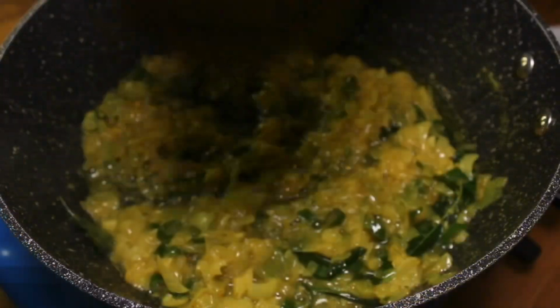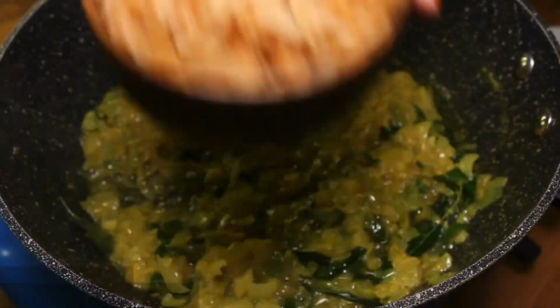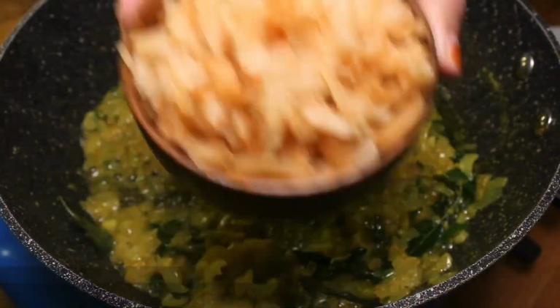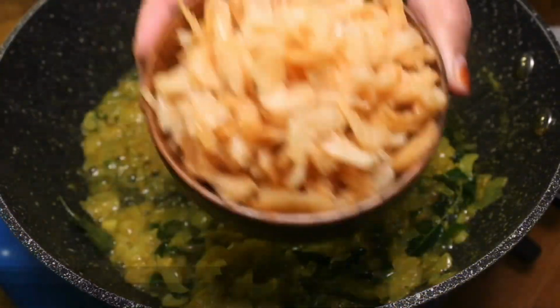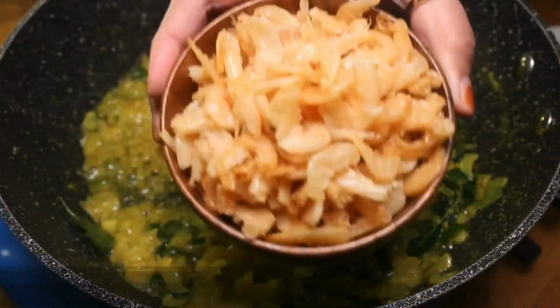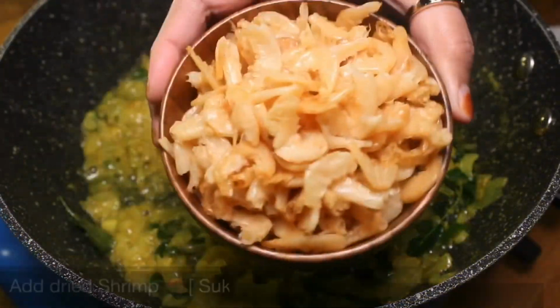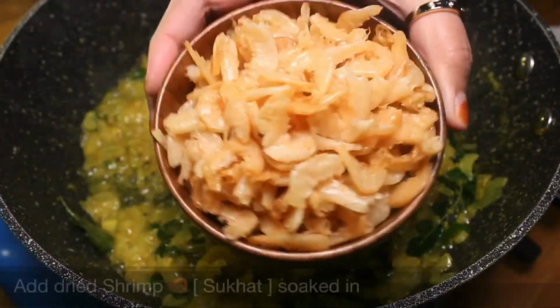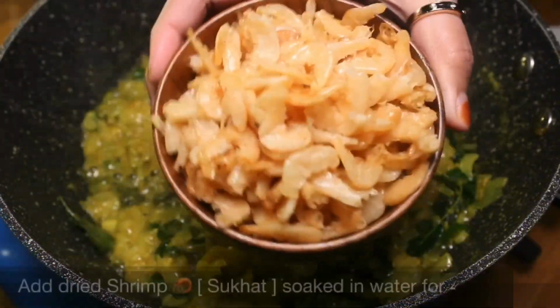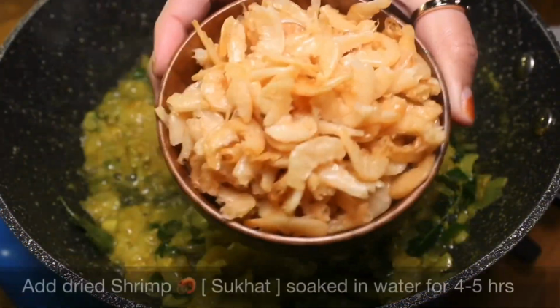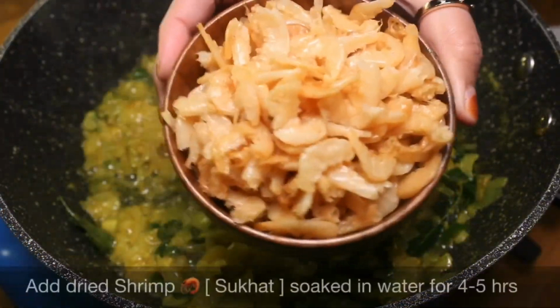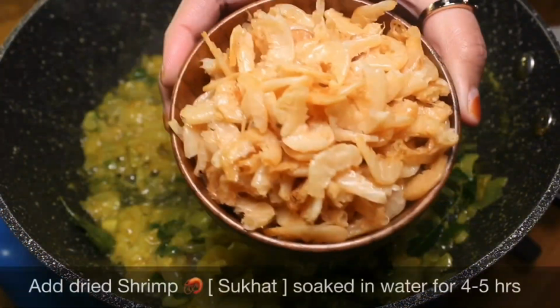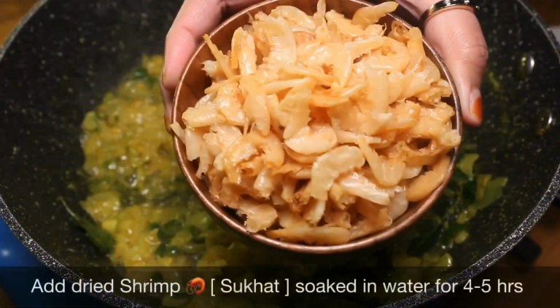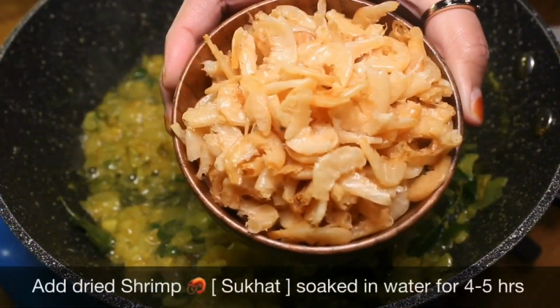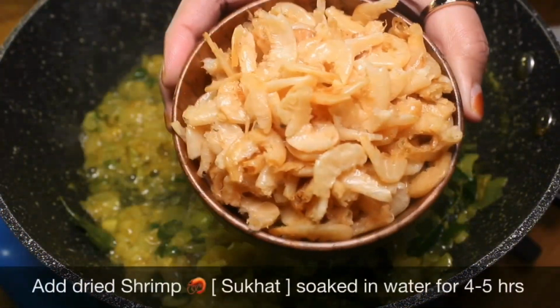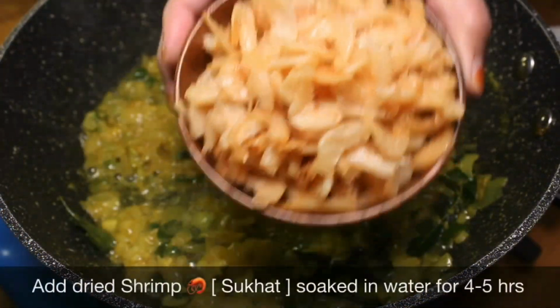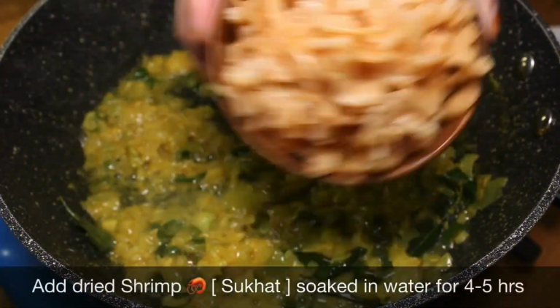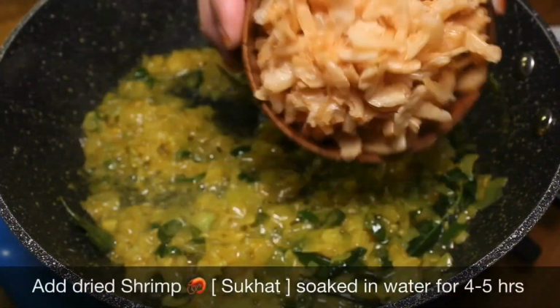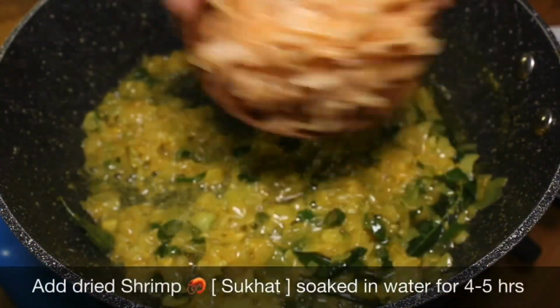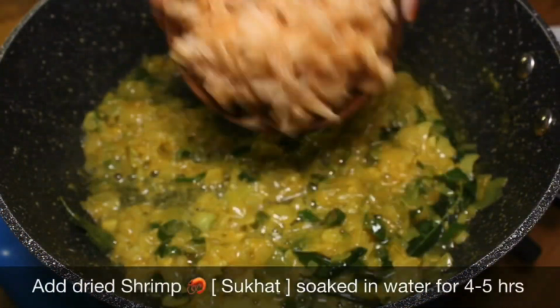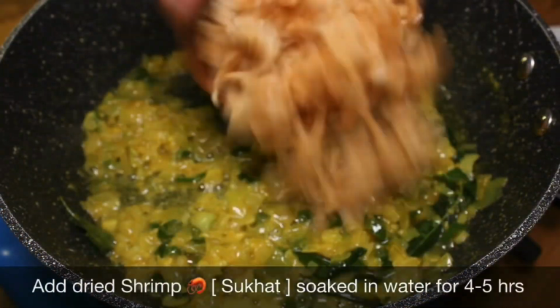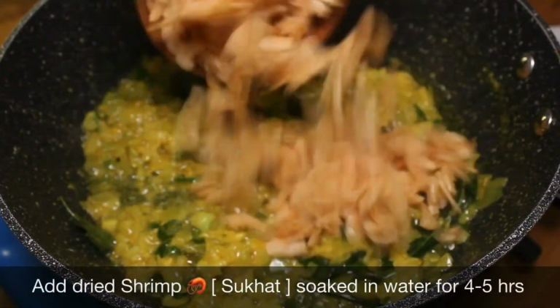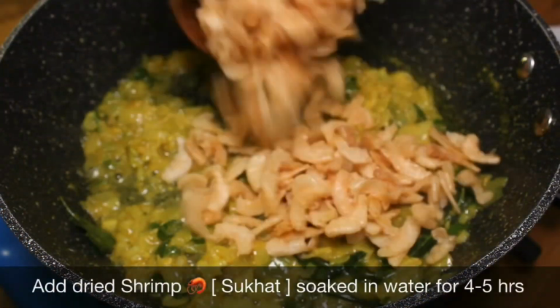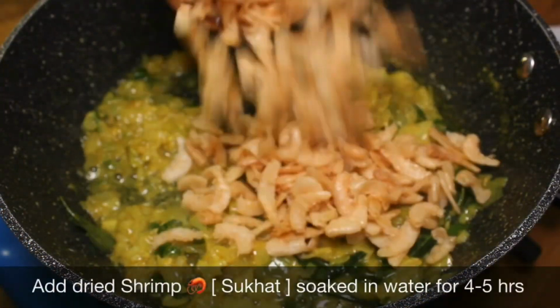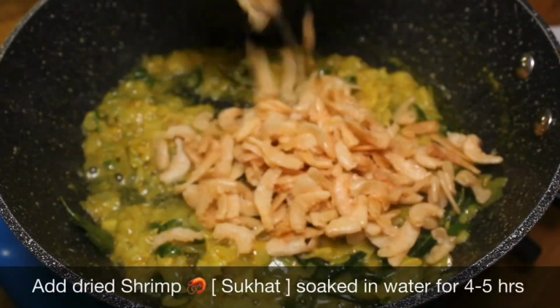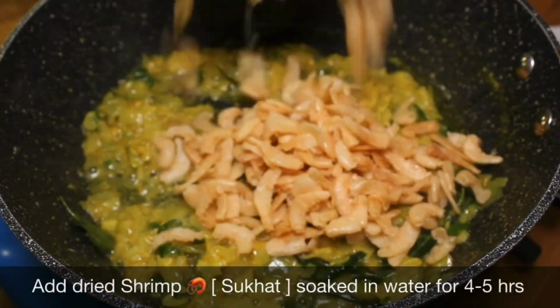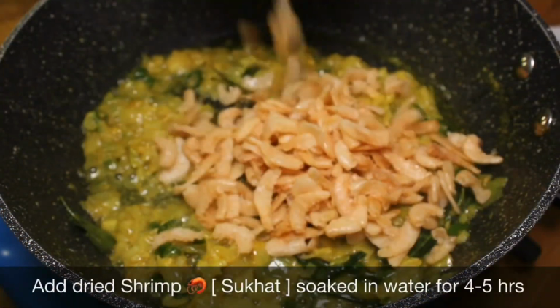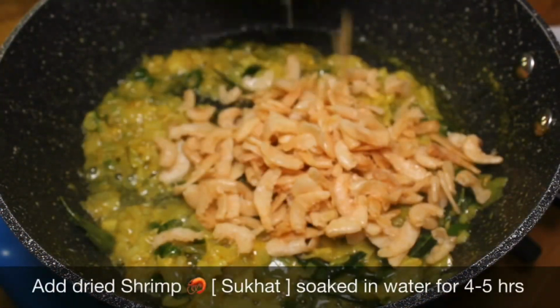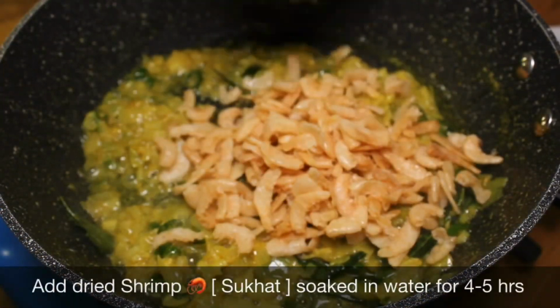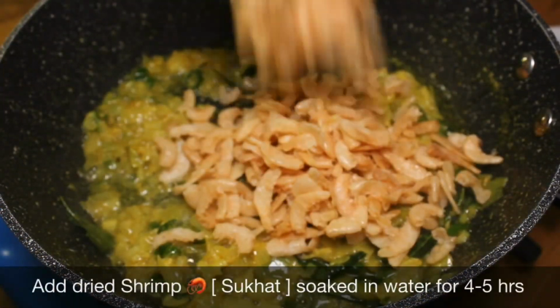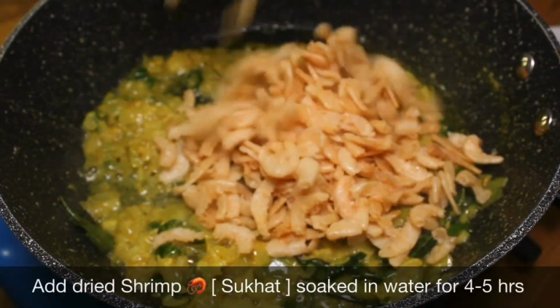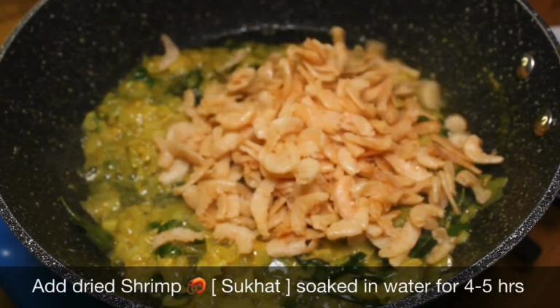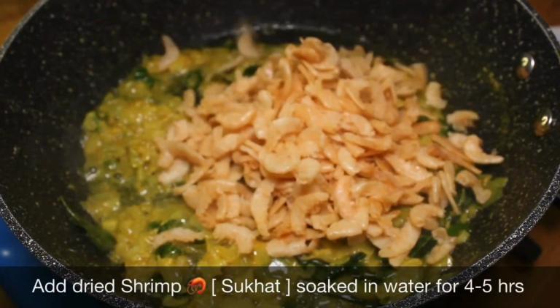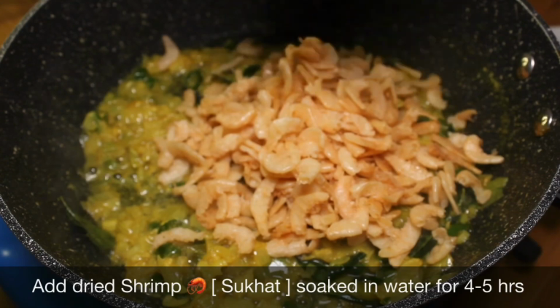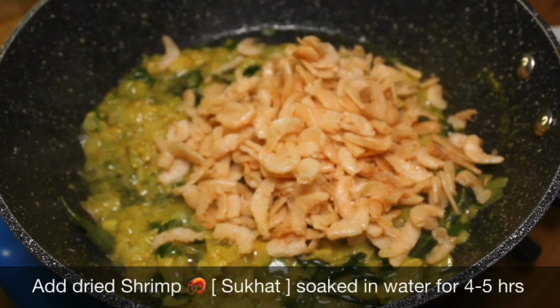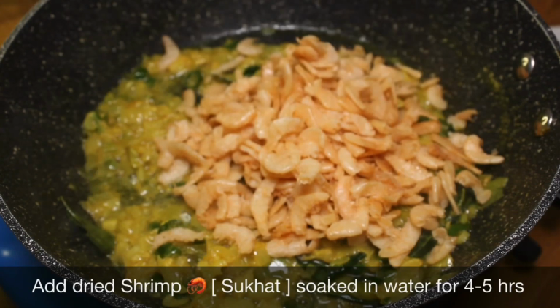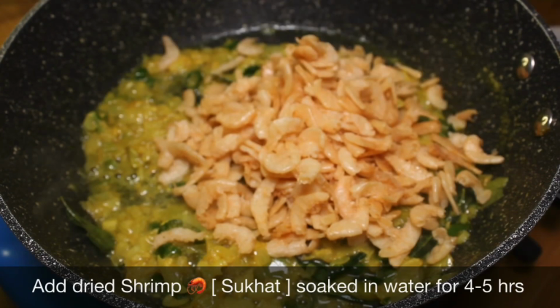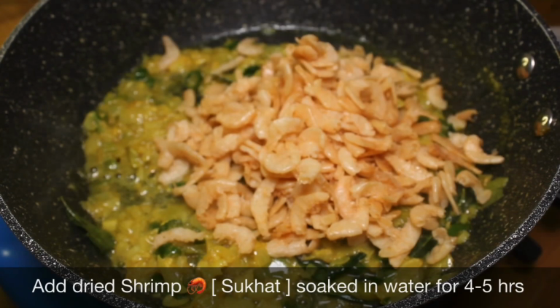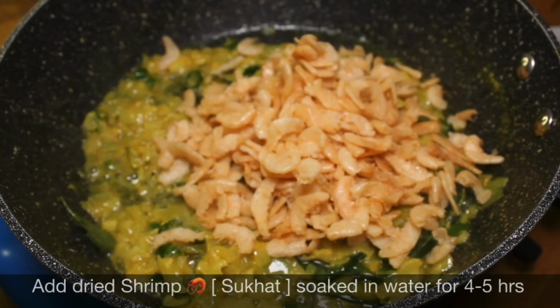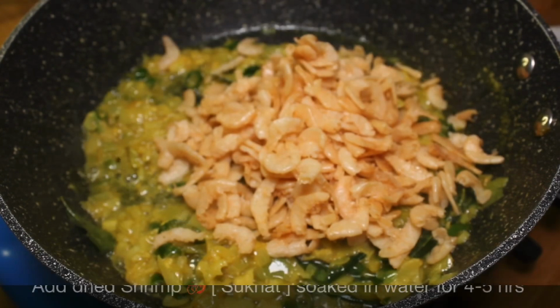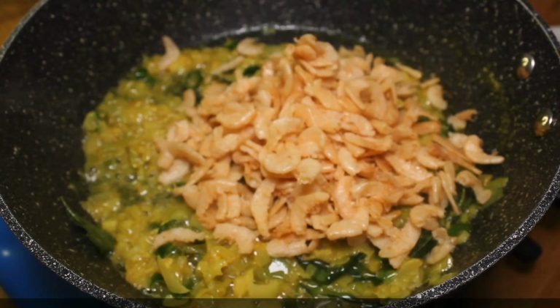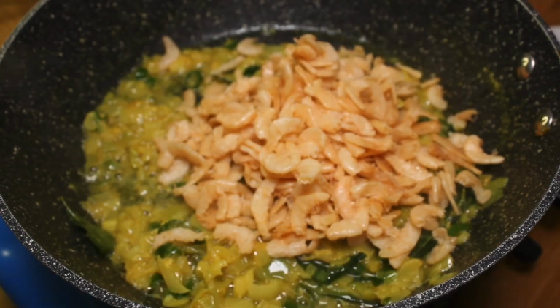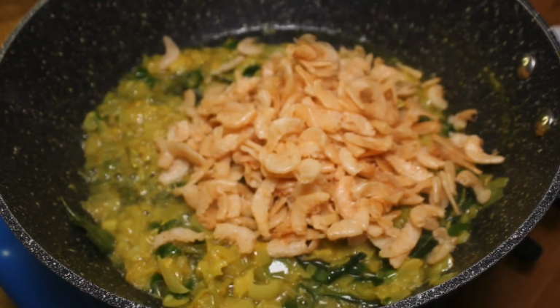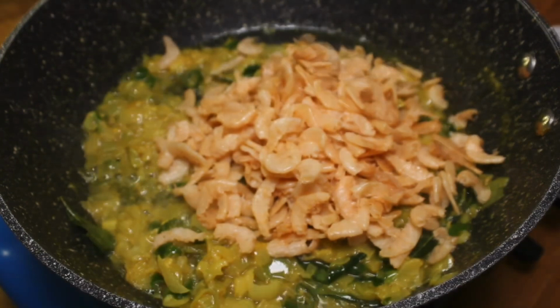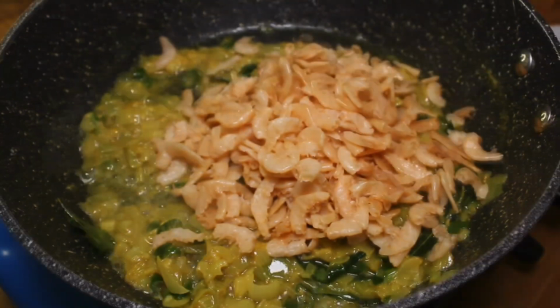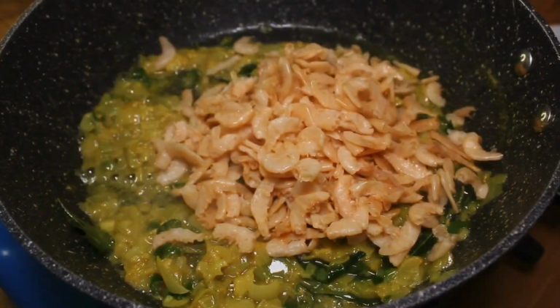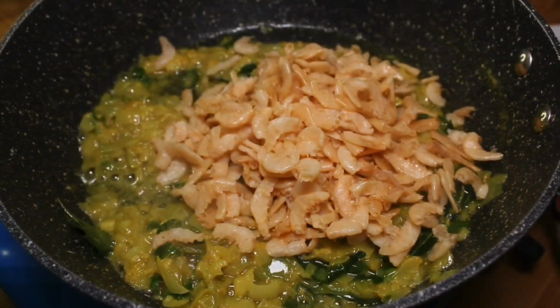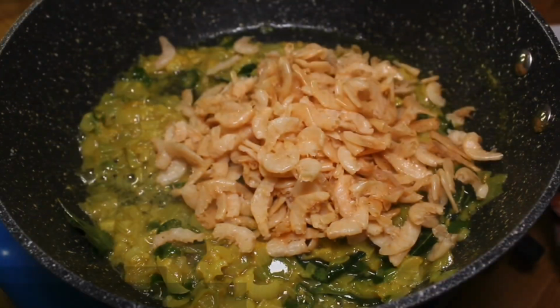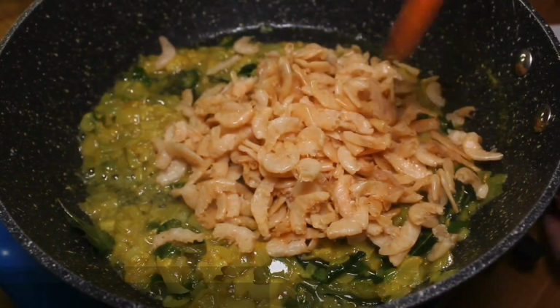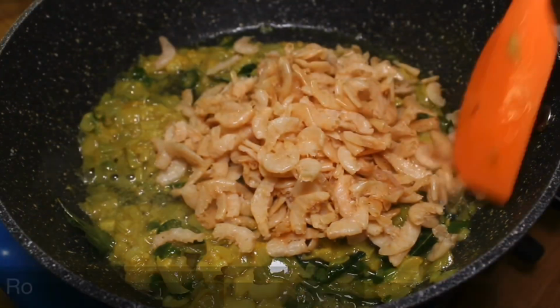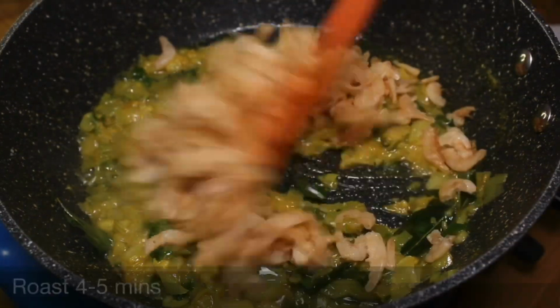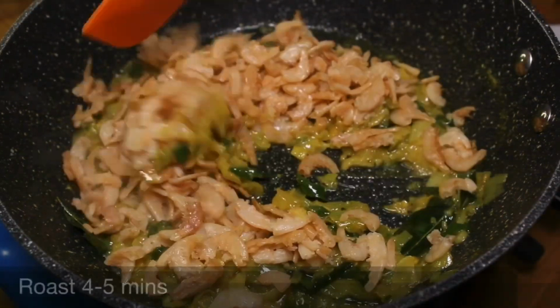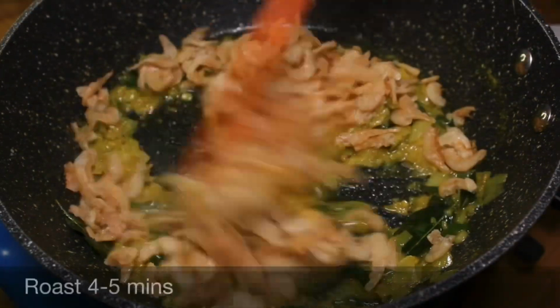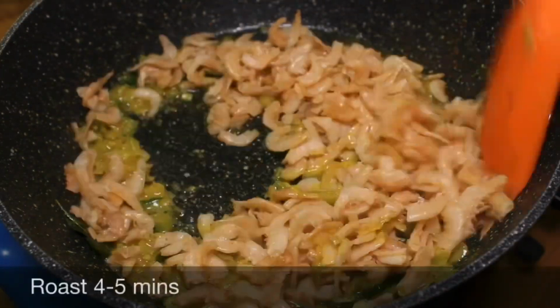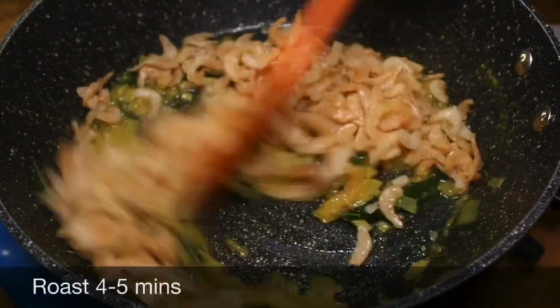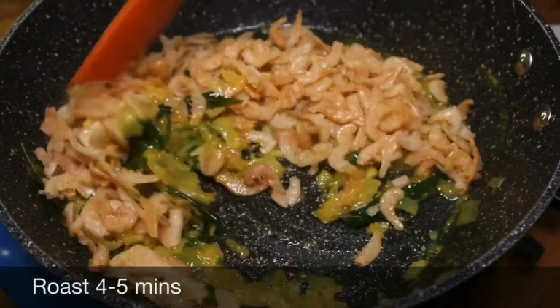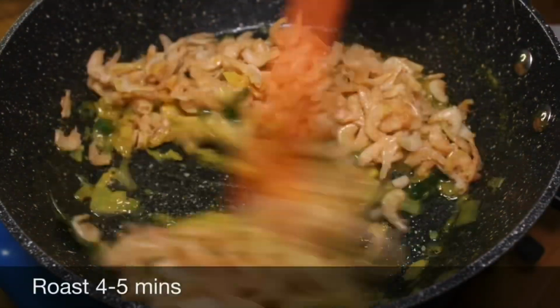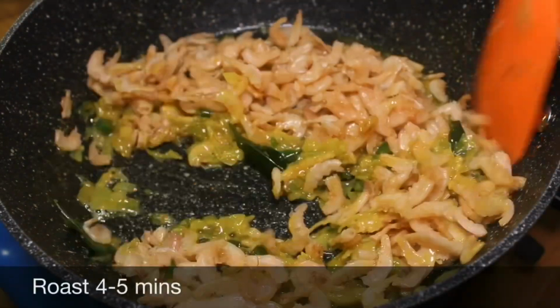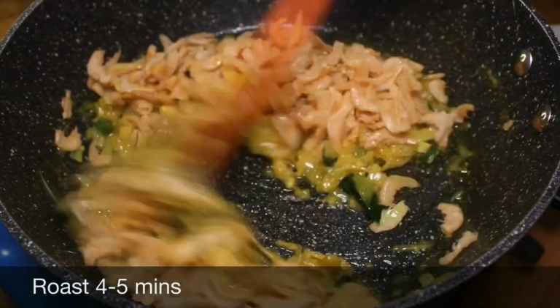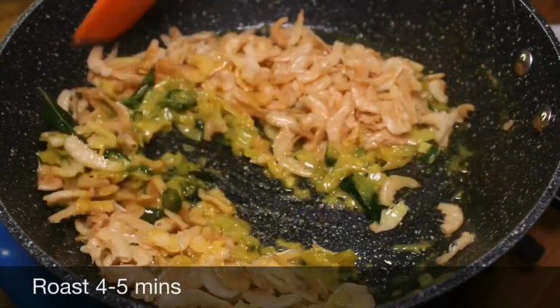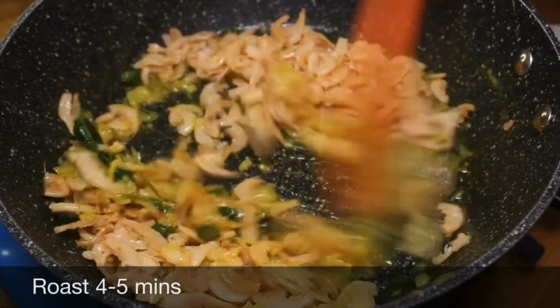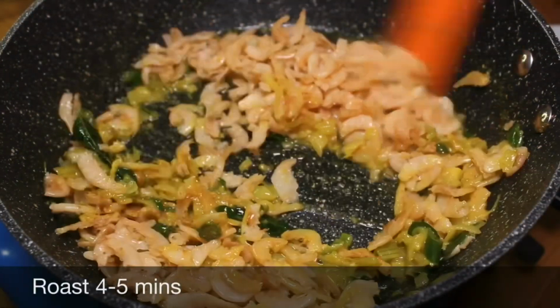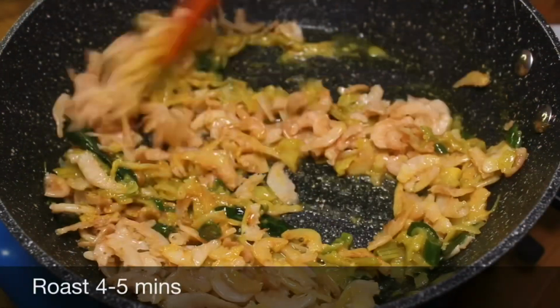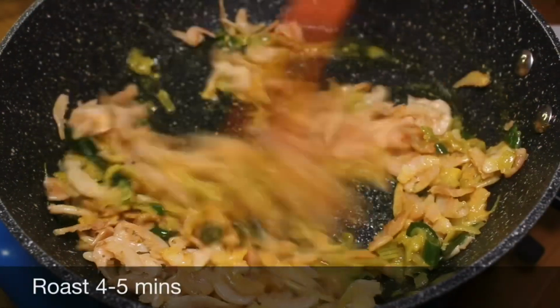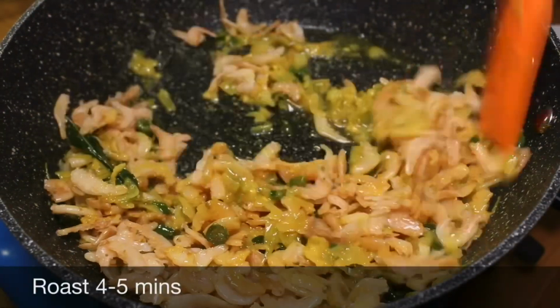Add dry shrimp (su cut) soaked in water for 4 to 5 hours. Roast for 4 to 5 minutes.